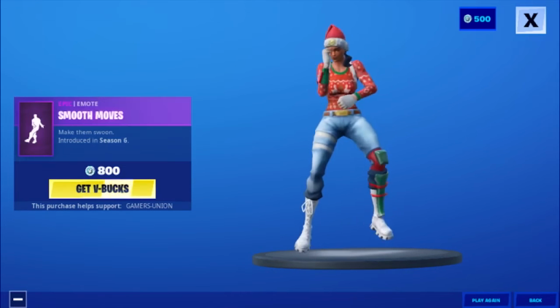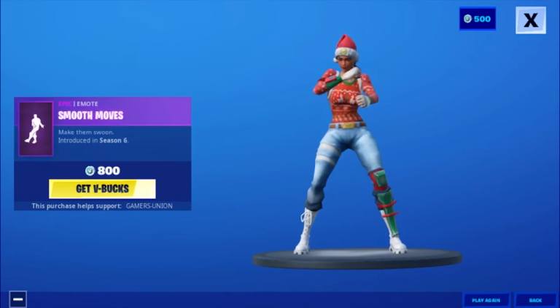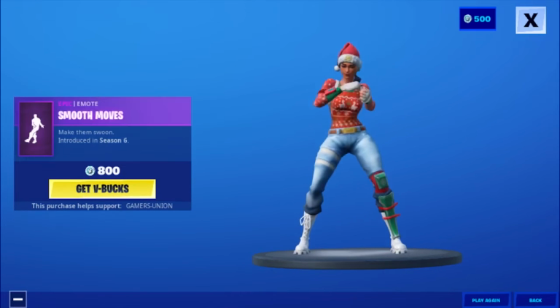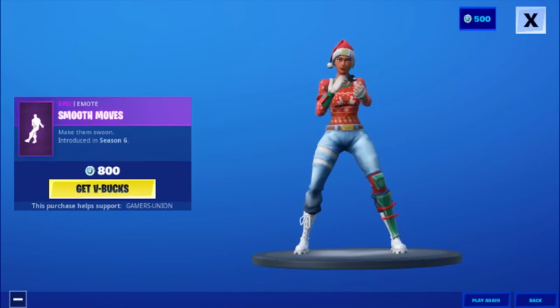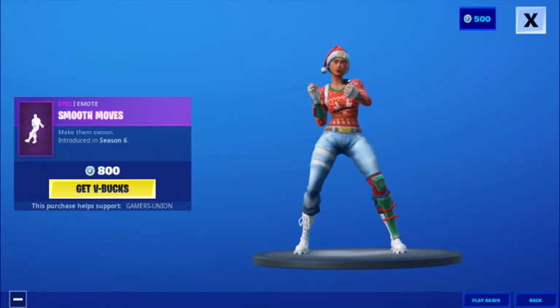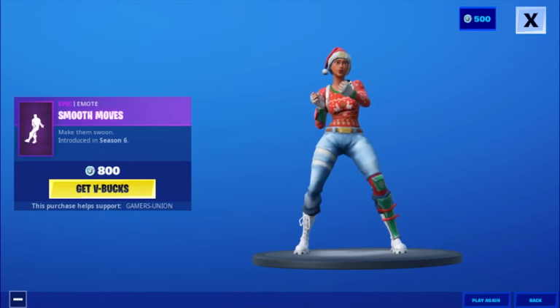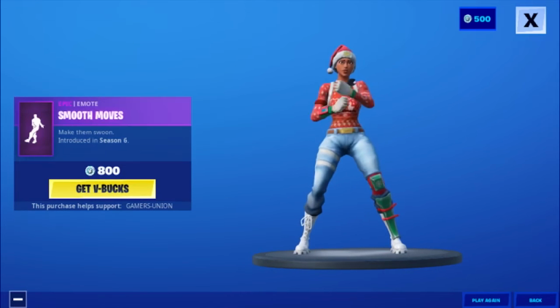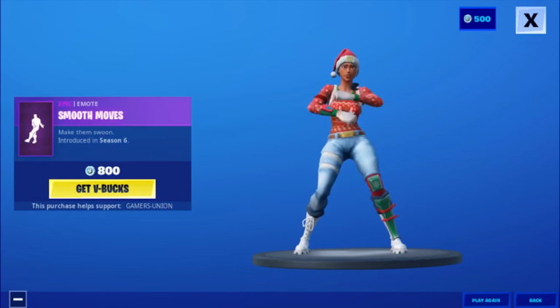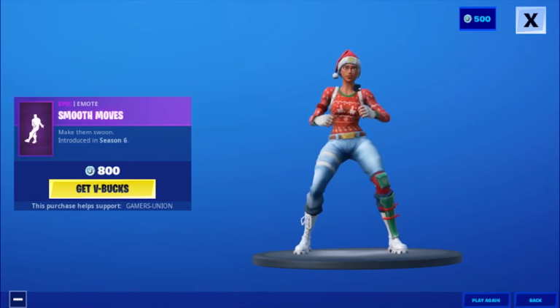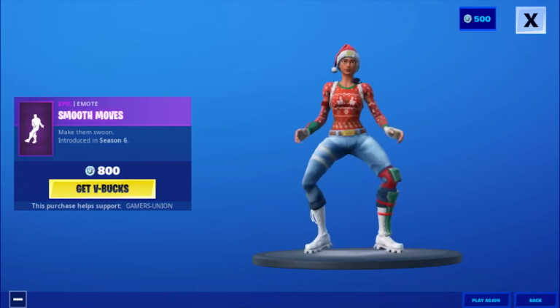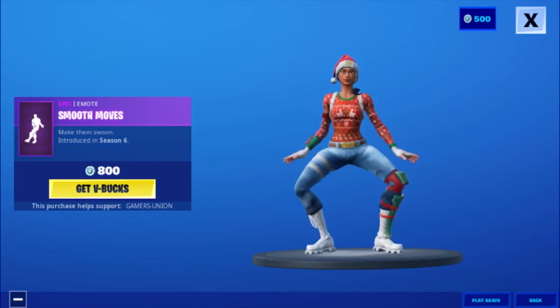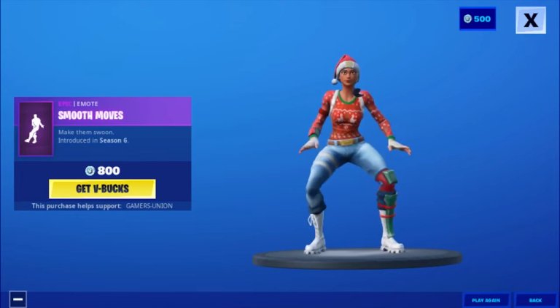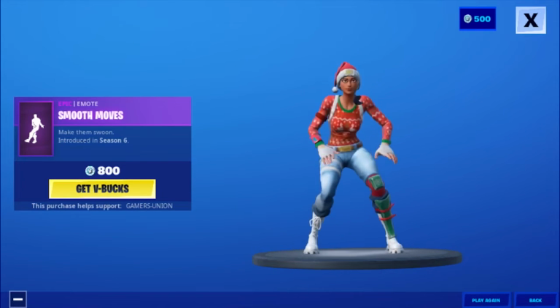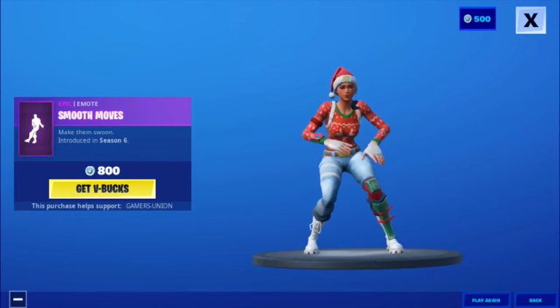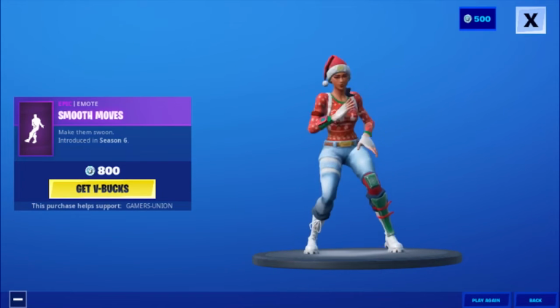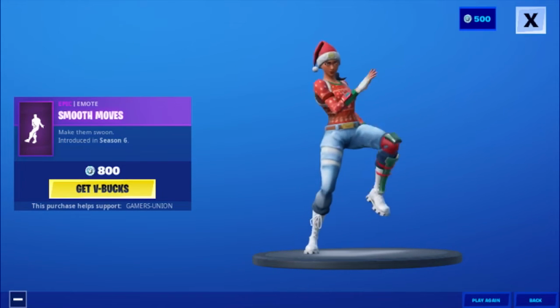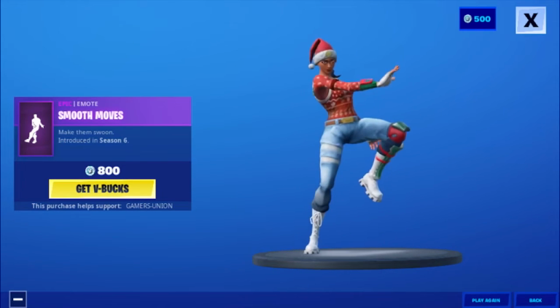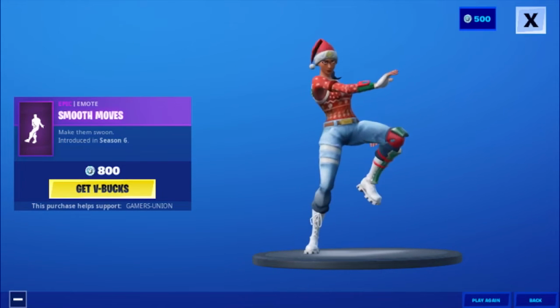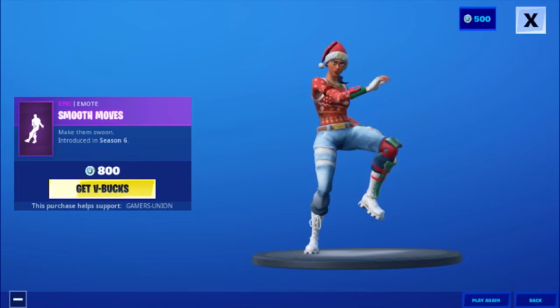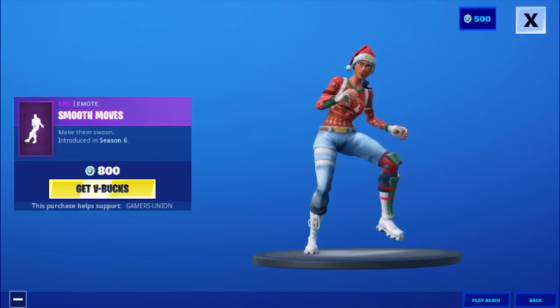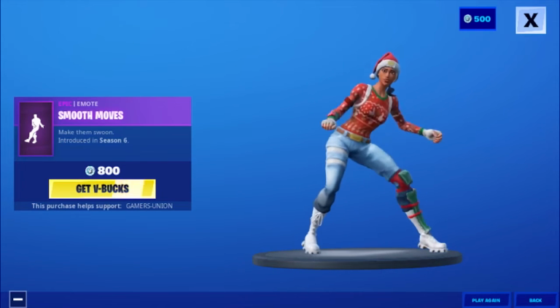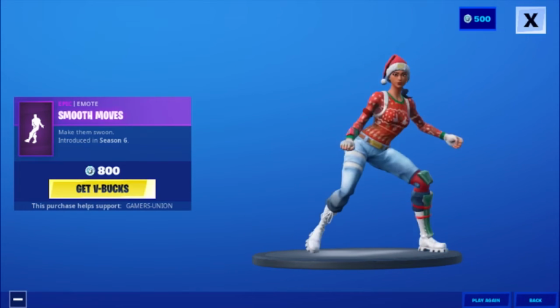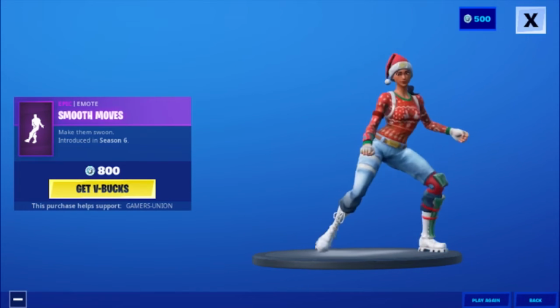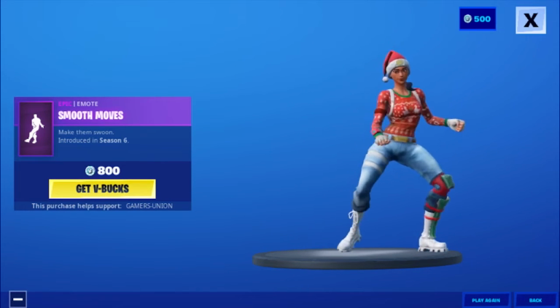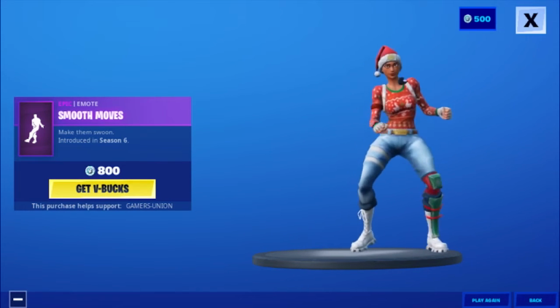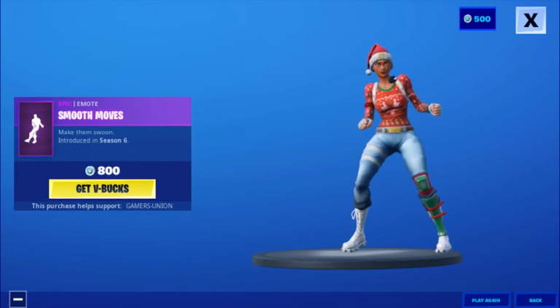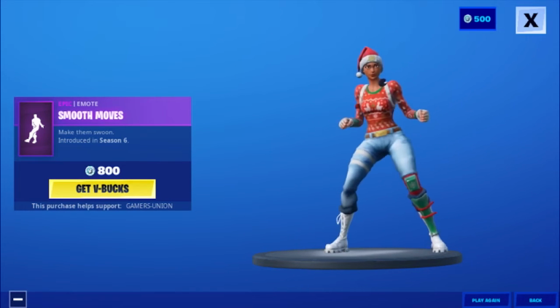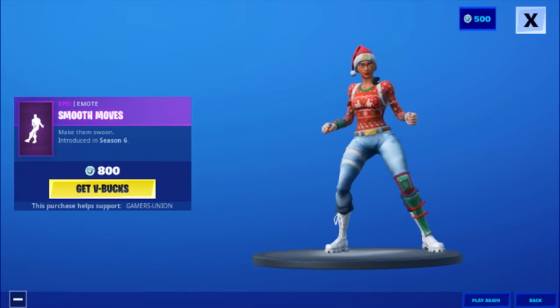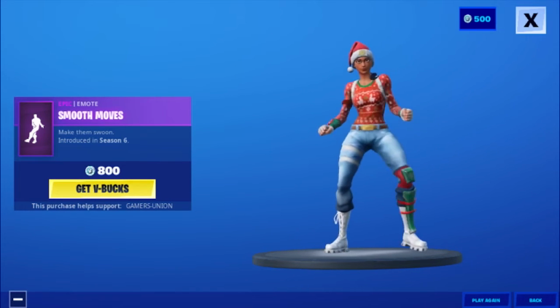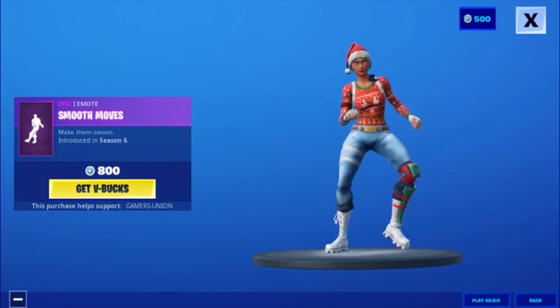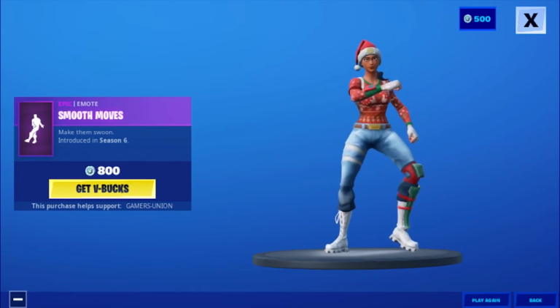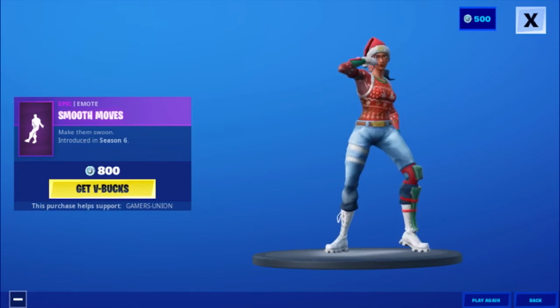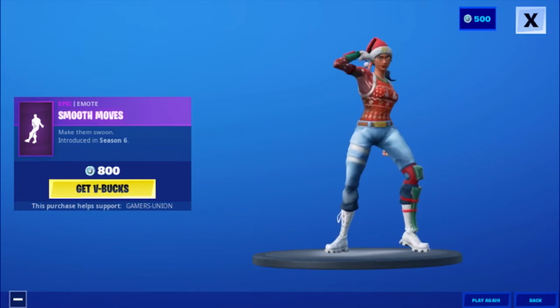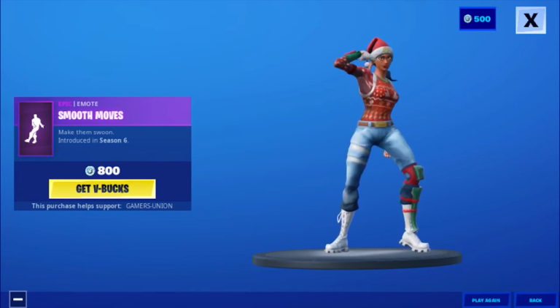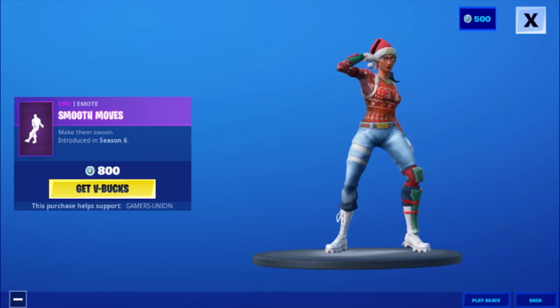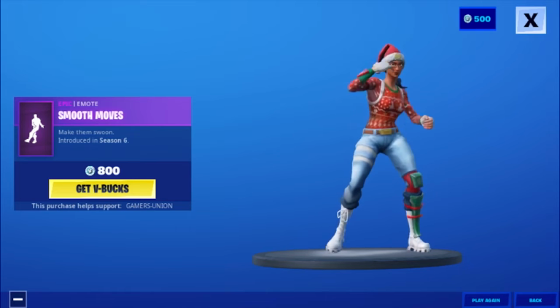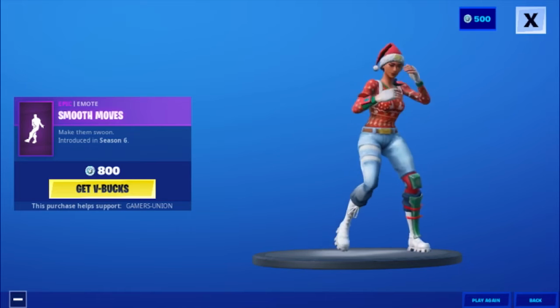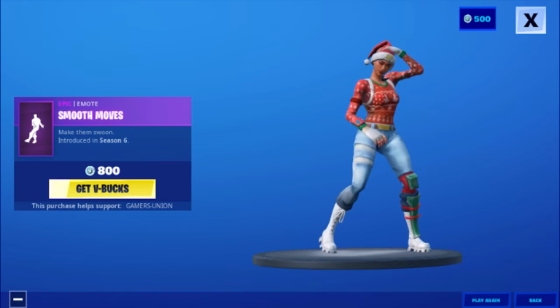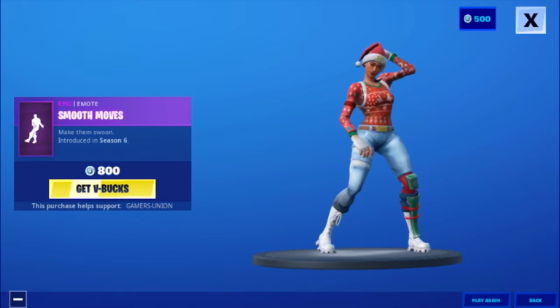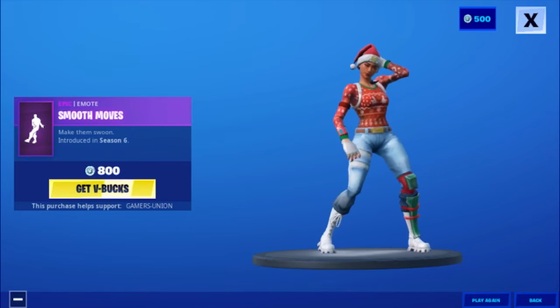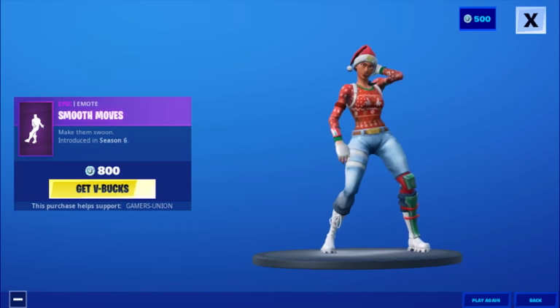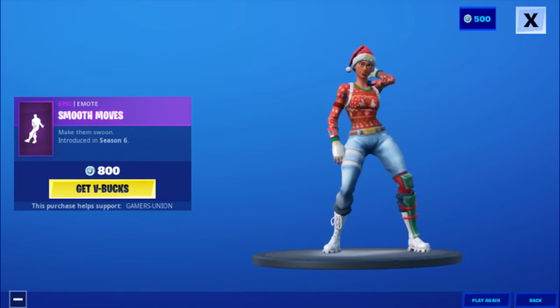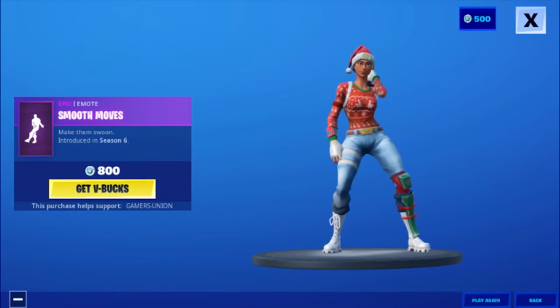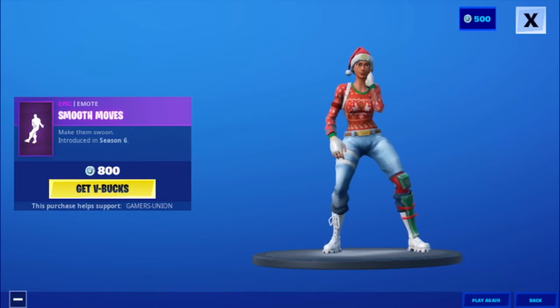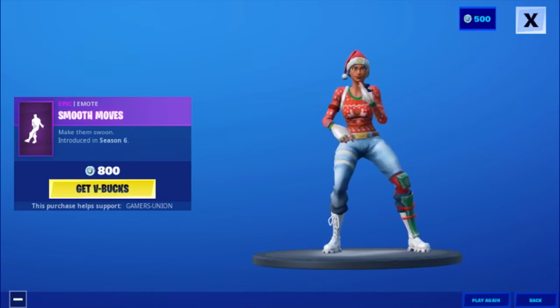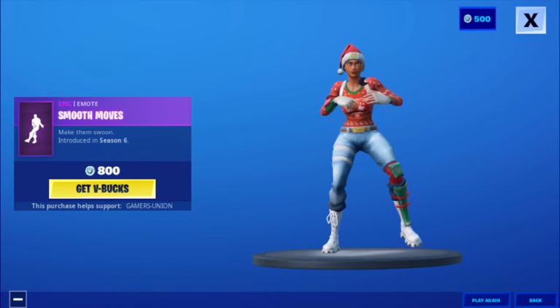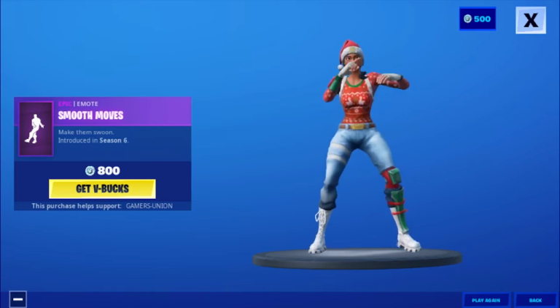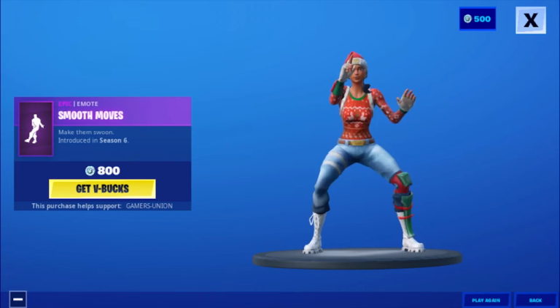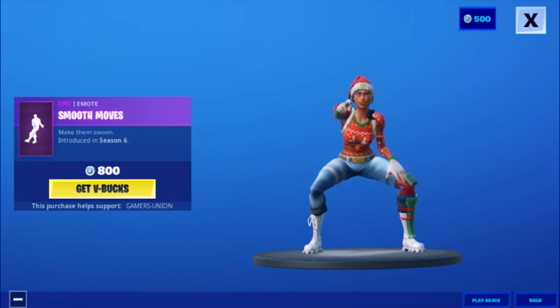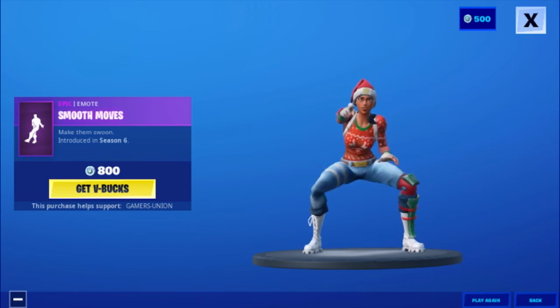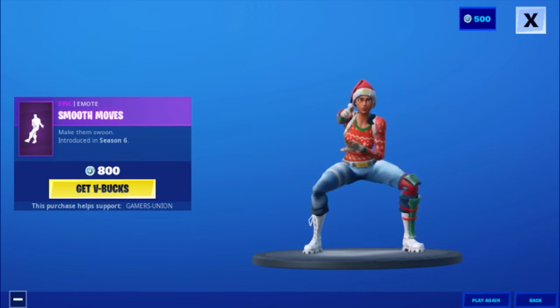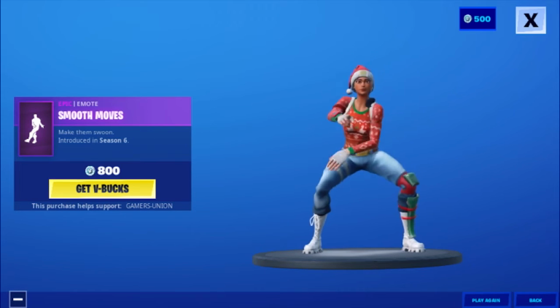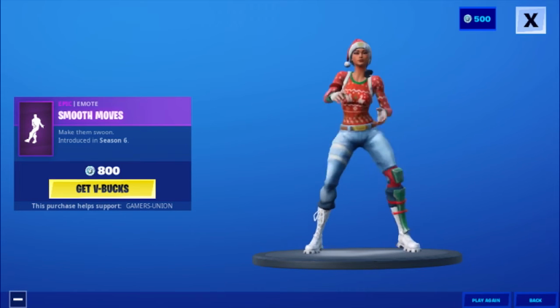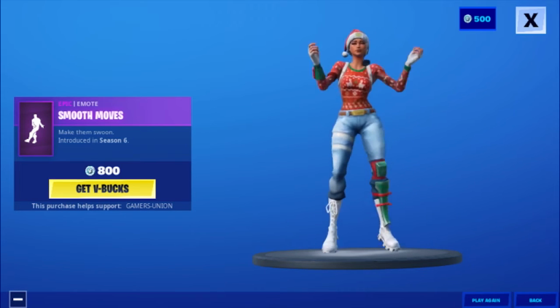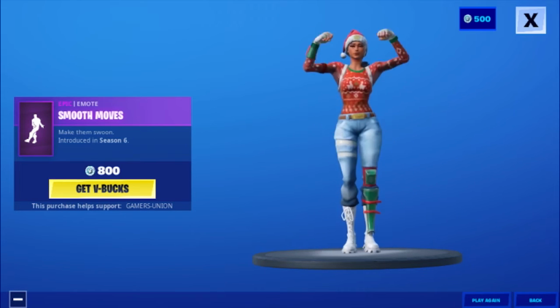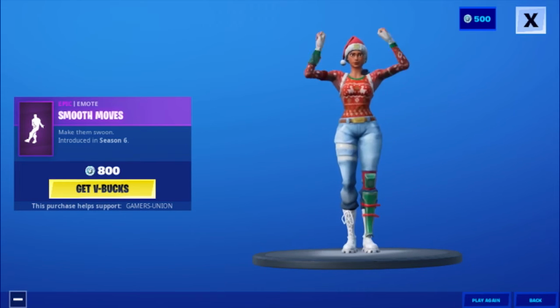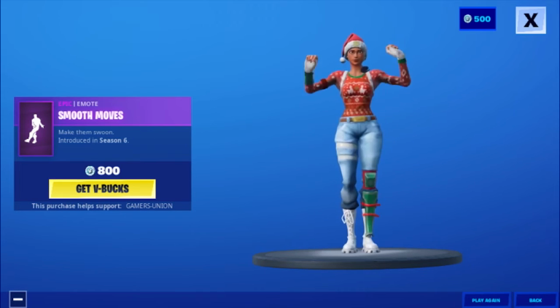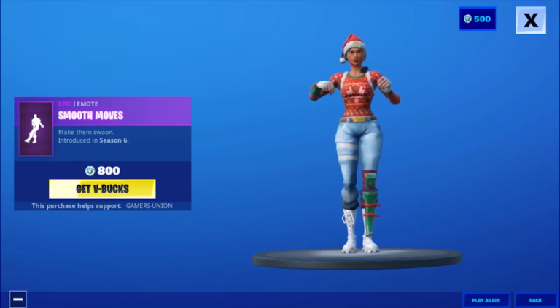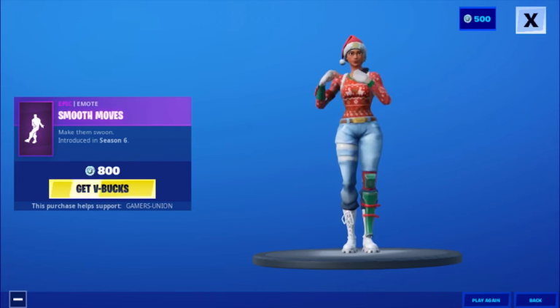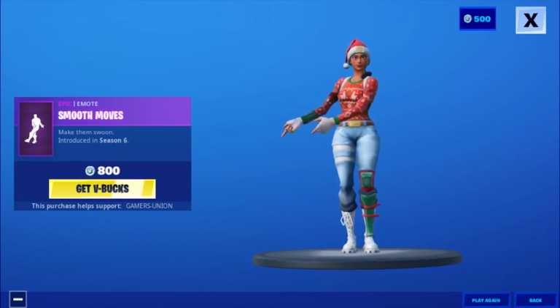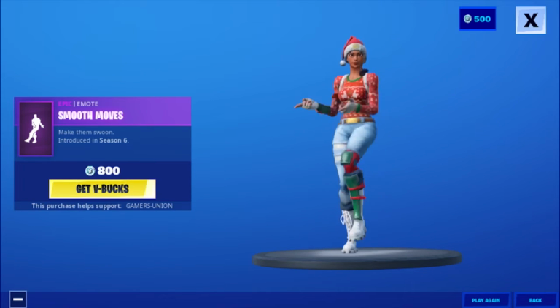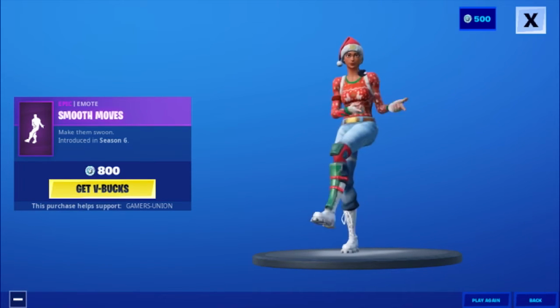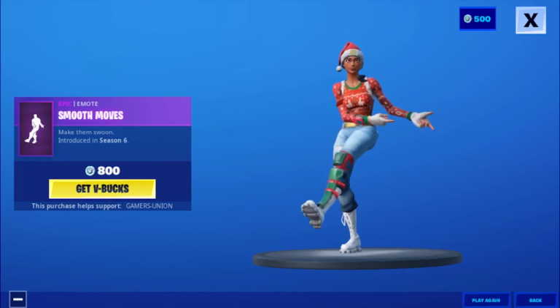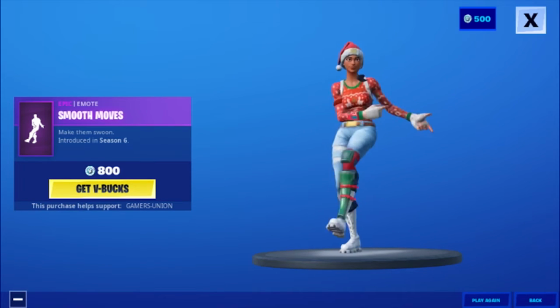Then we have the Epic Emote Smooth Moves — Make Them Swoon — introduced in Season 6, for 800 V-Bucks.